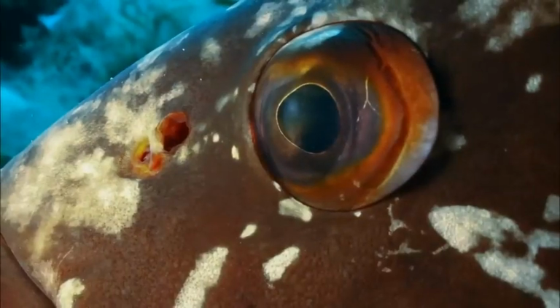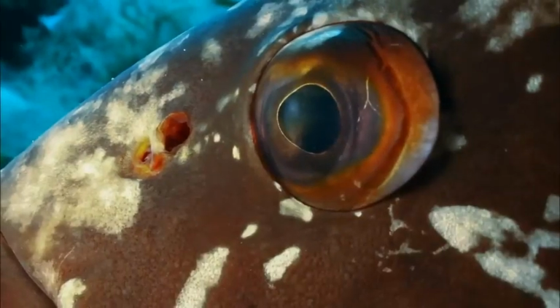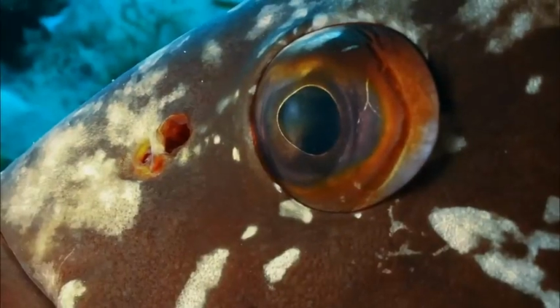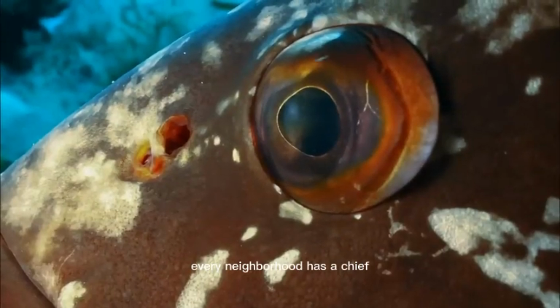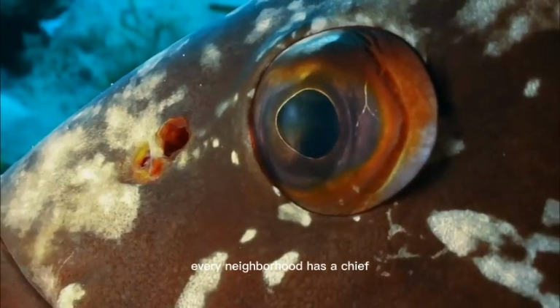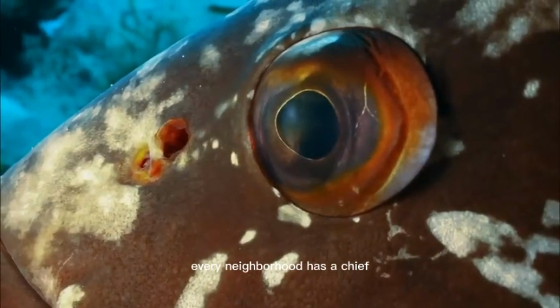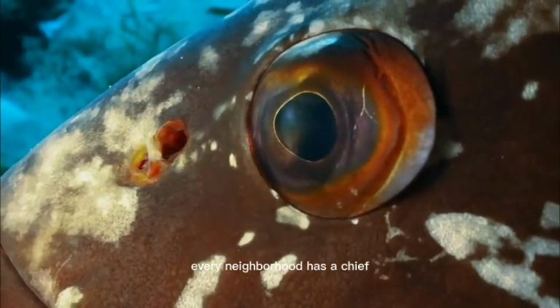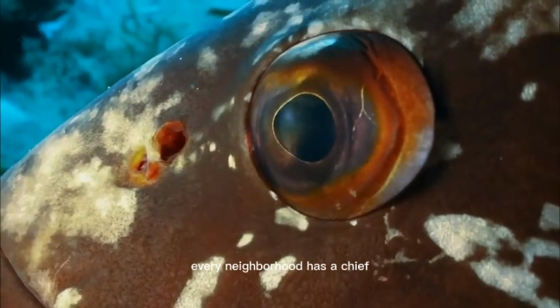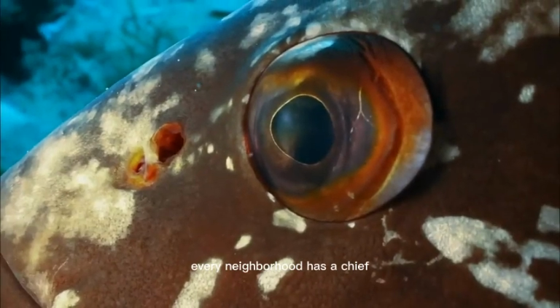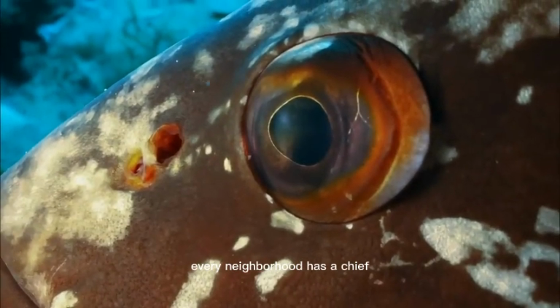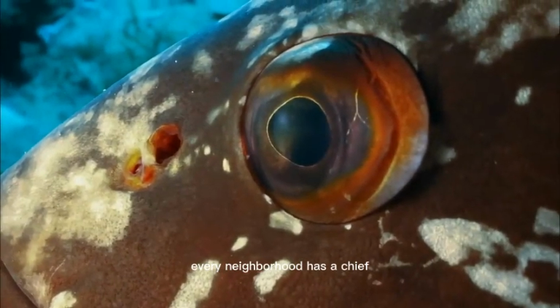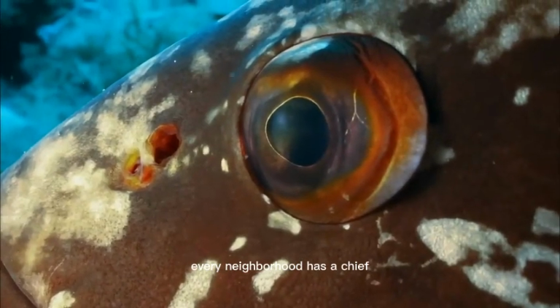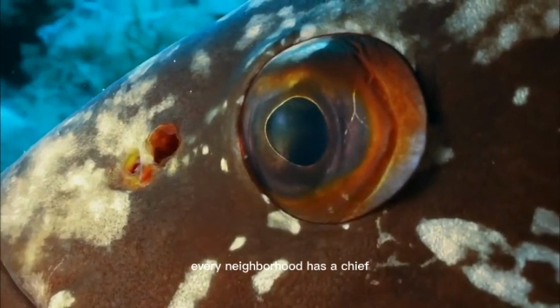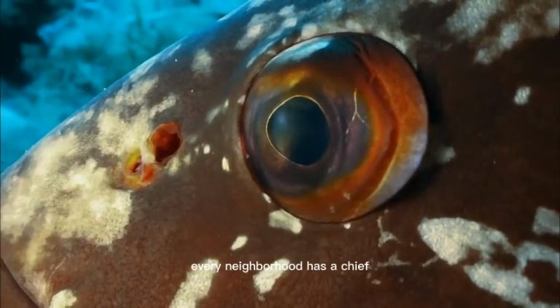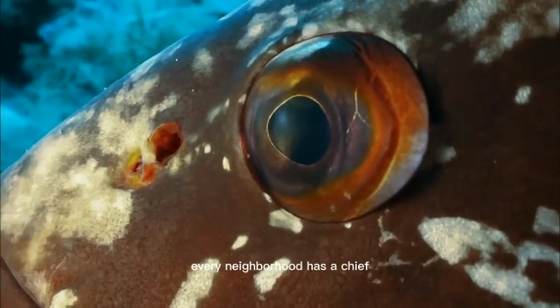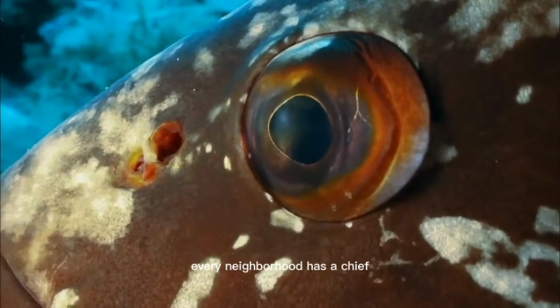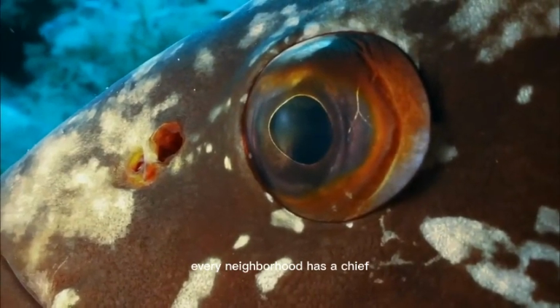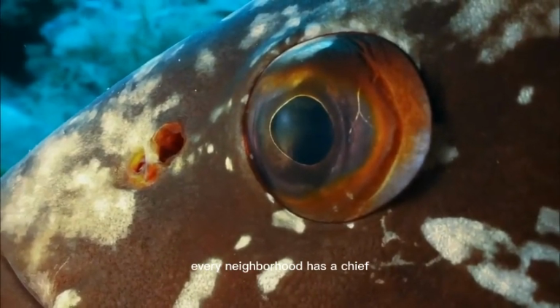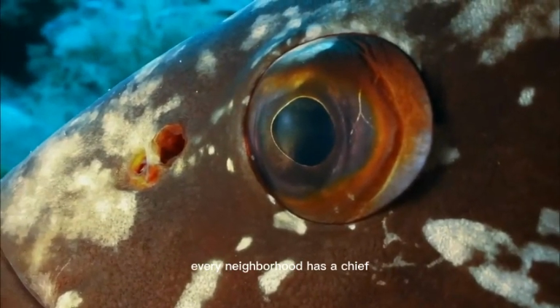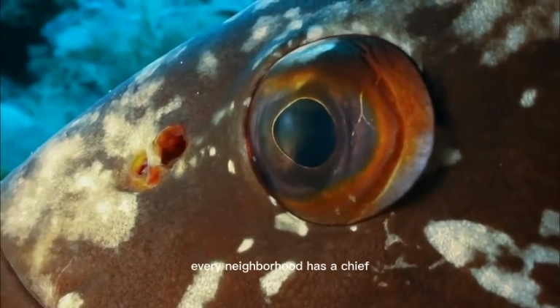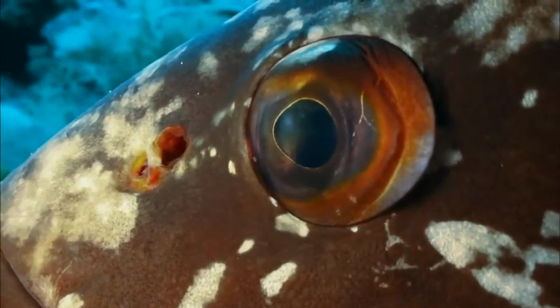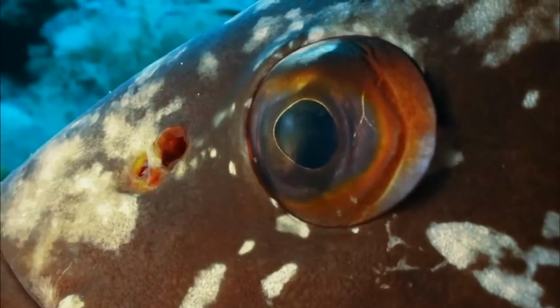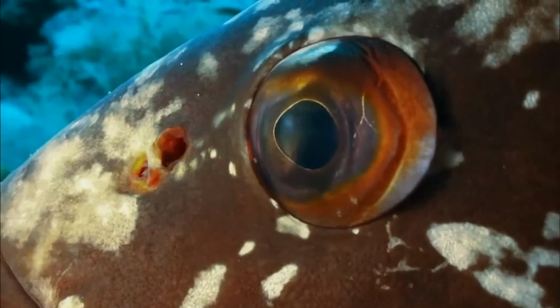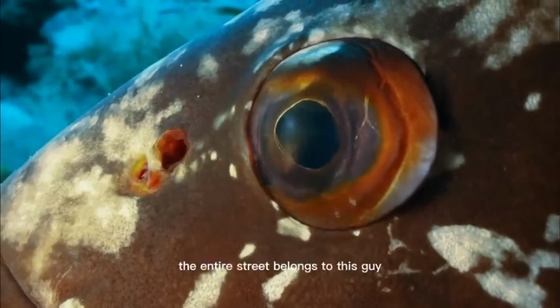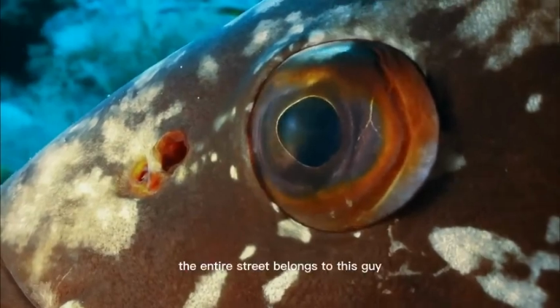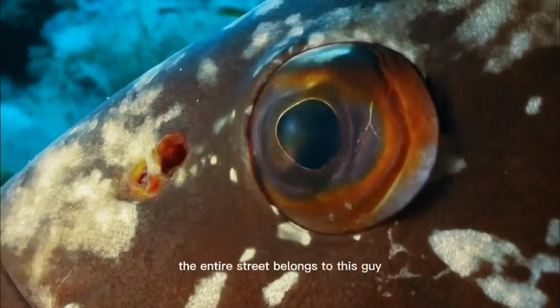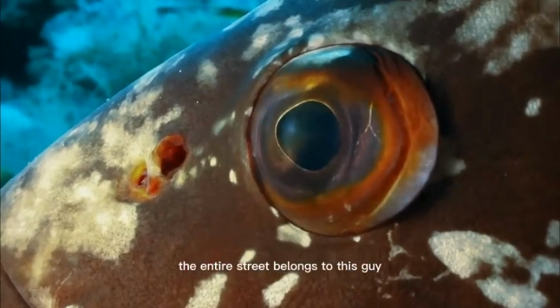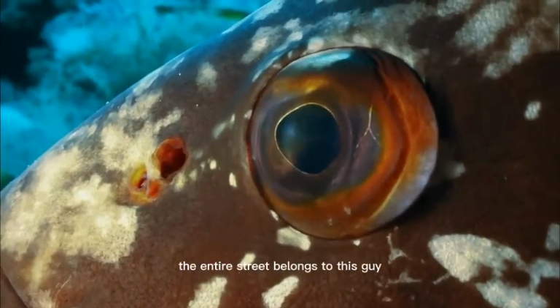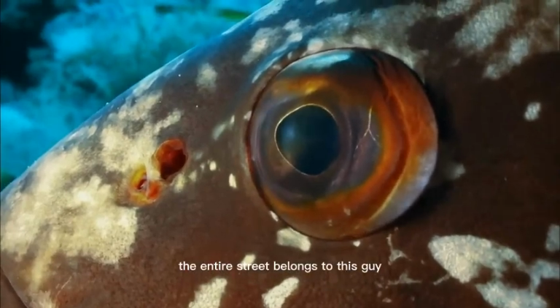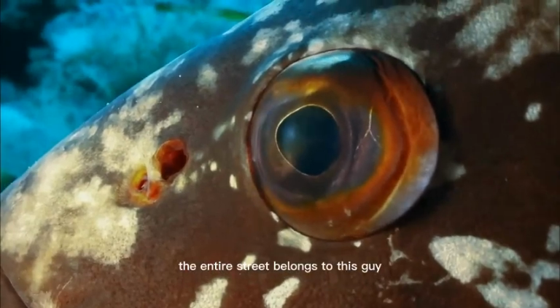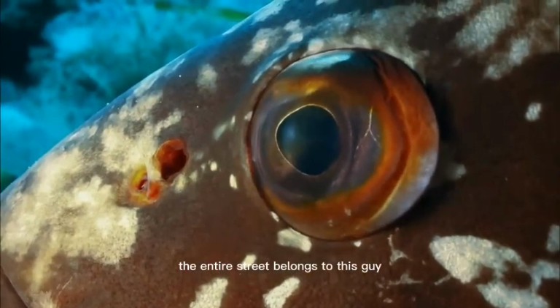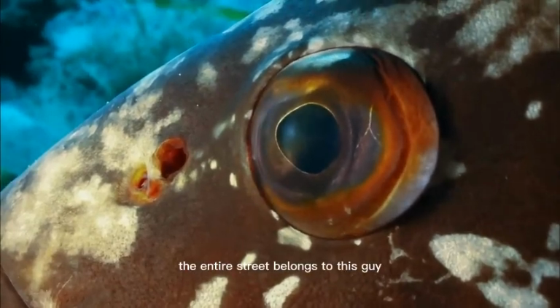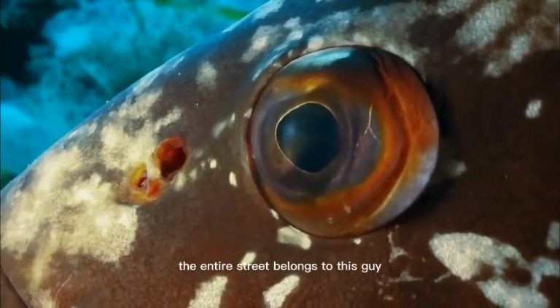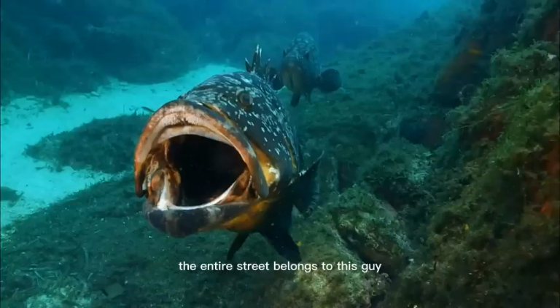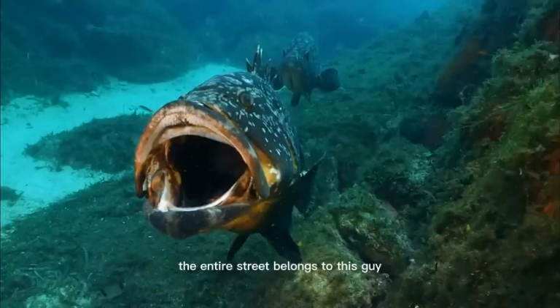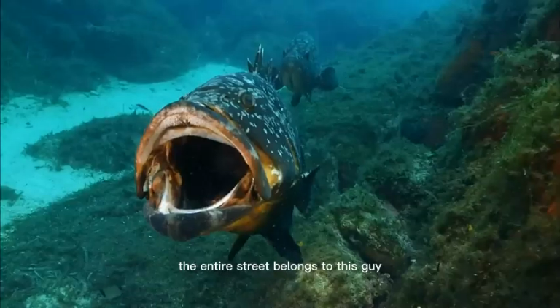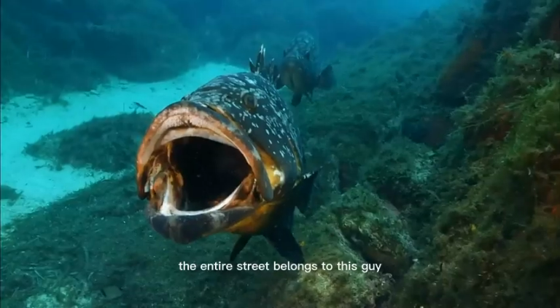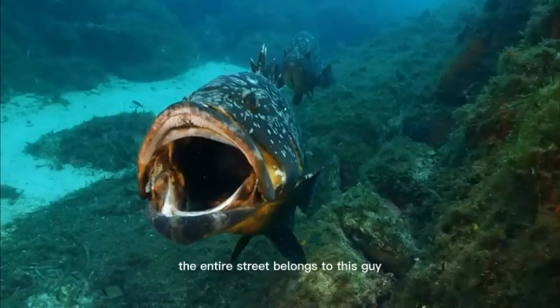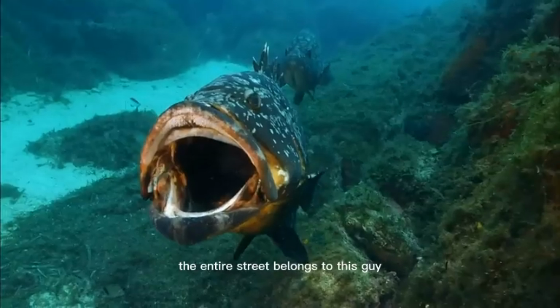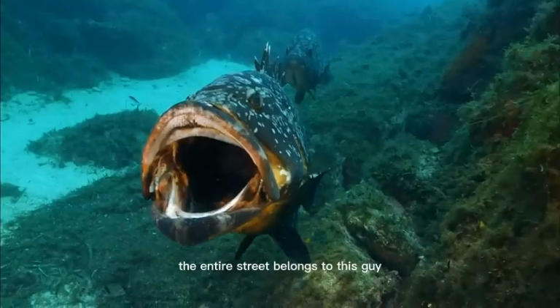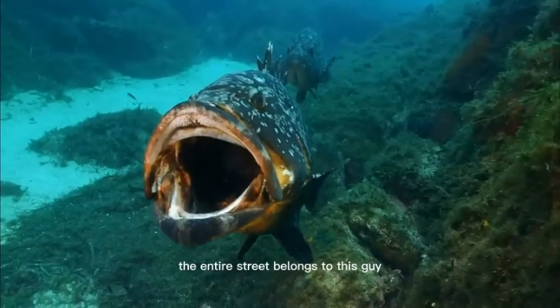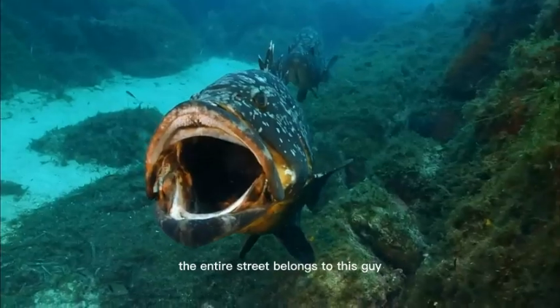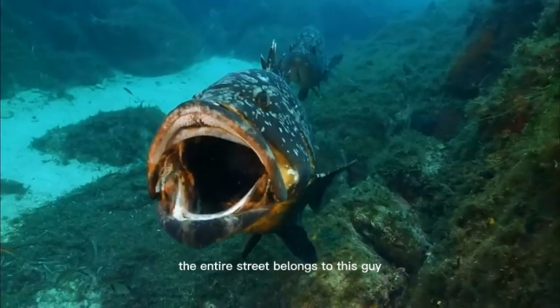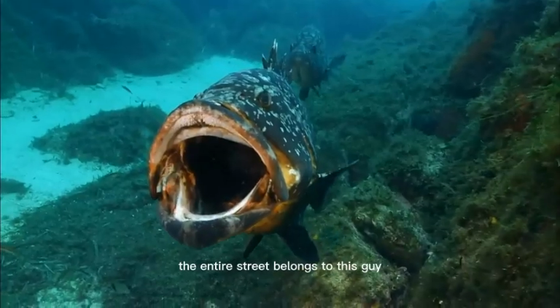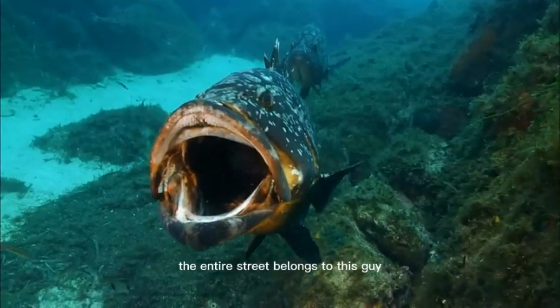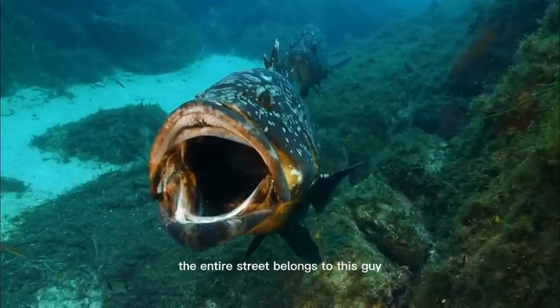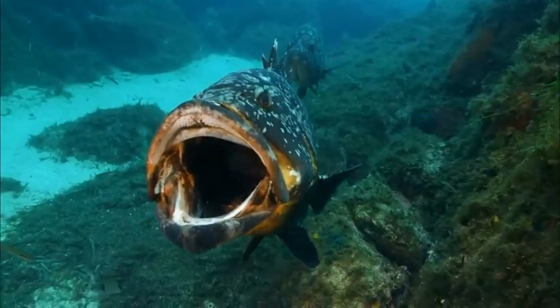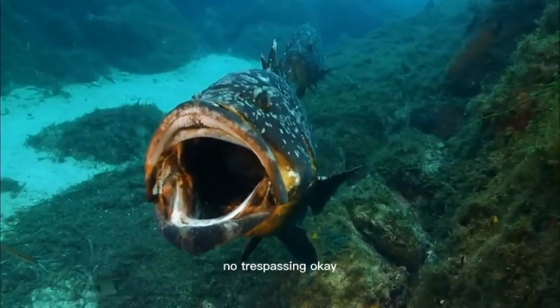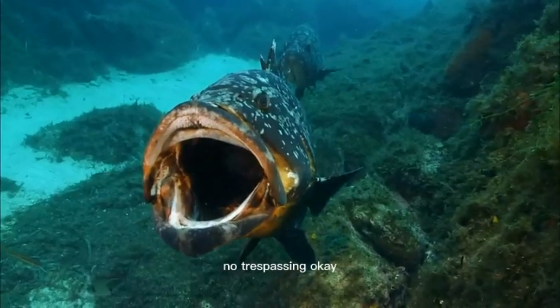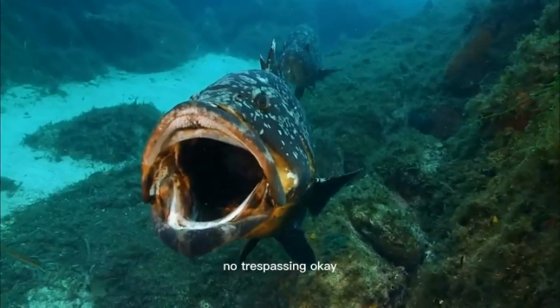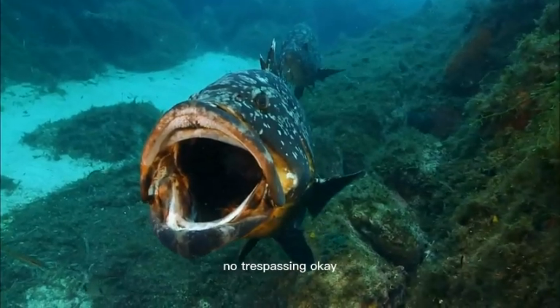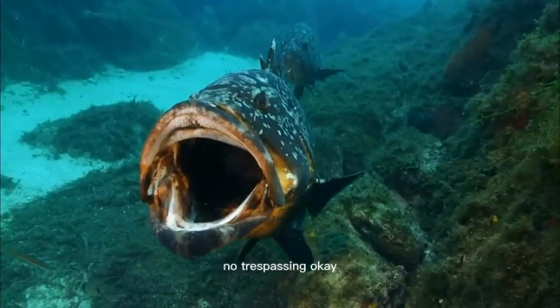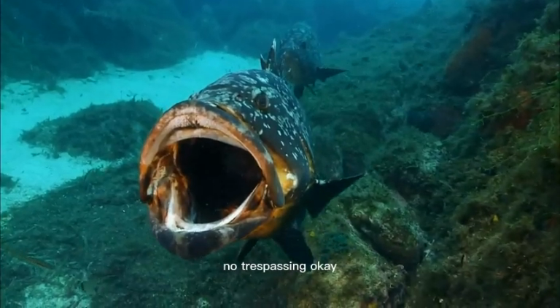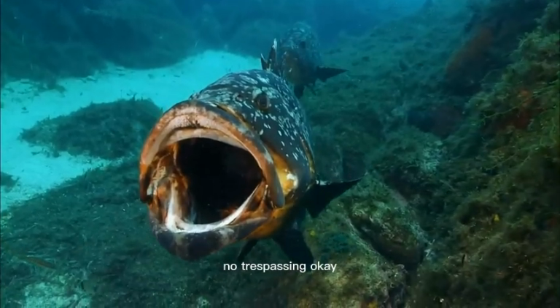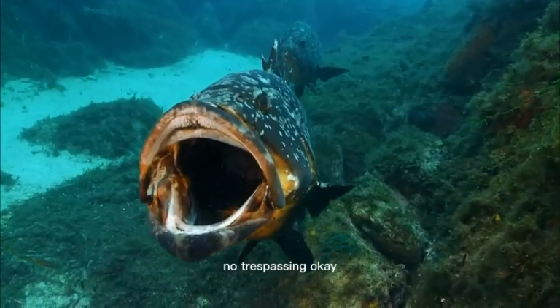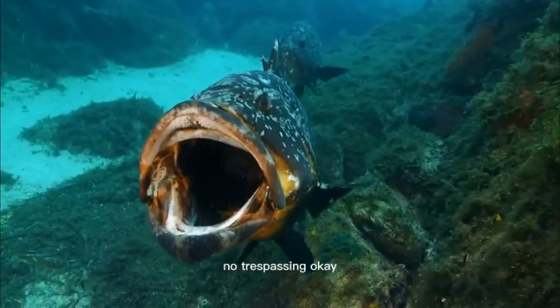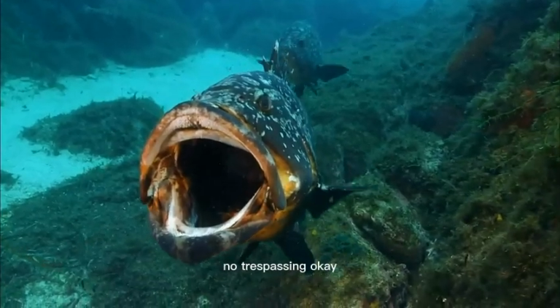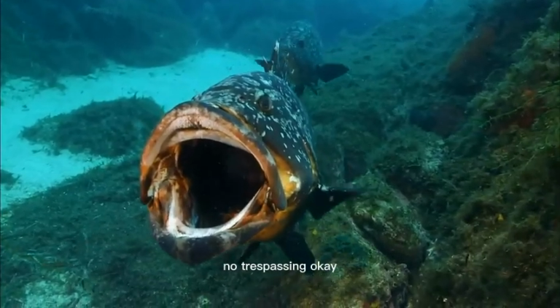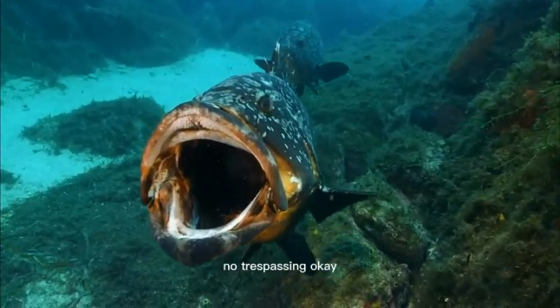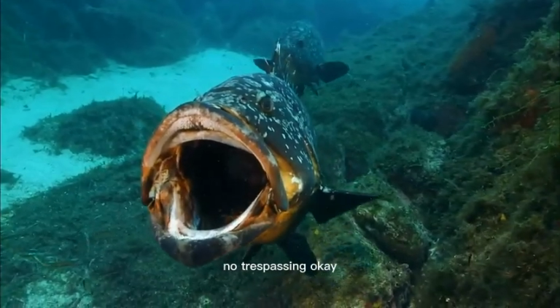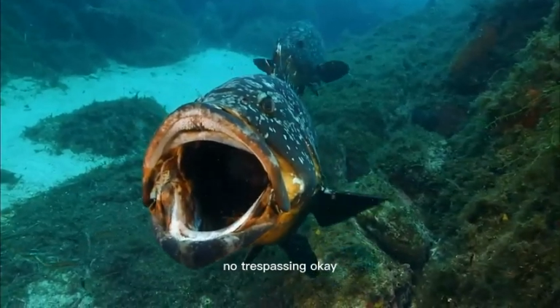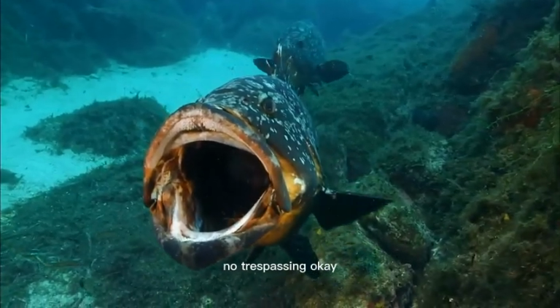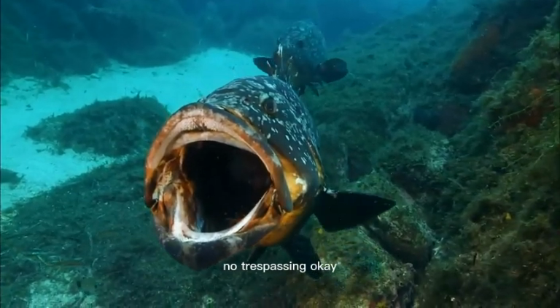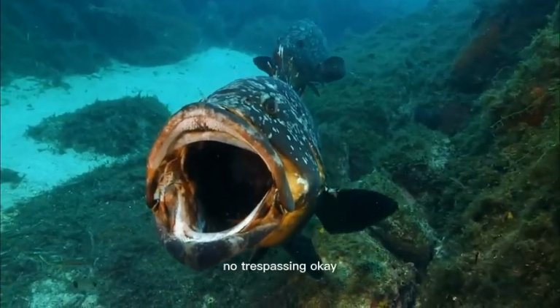Every neighborhood has a chief. The entire street belongs to this guy. No trespassing, OK?